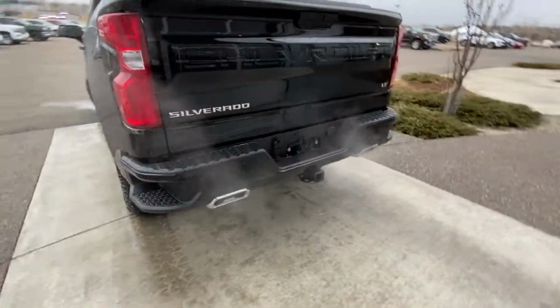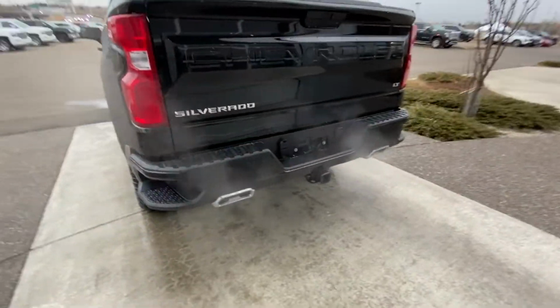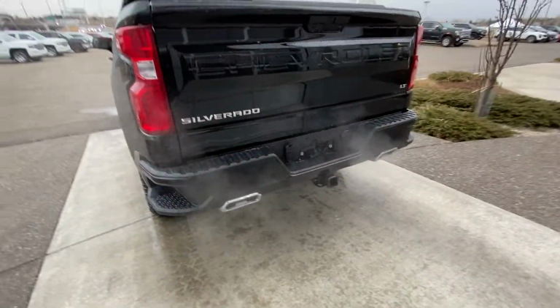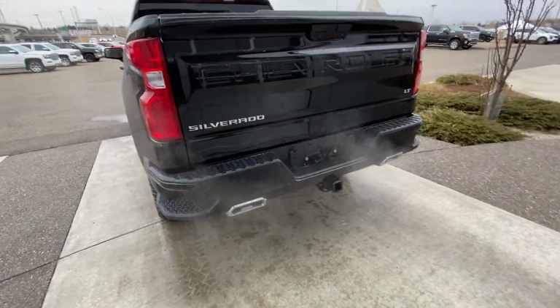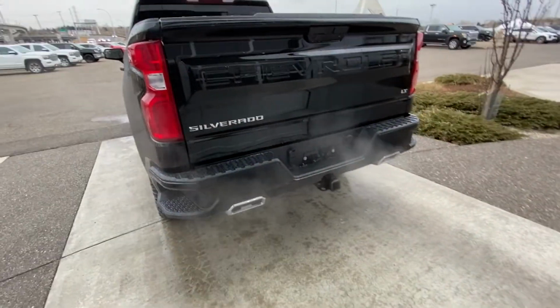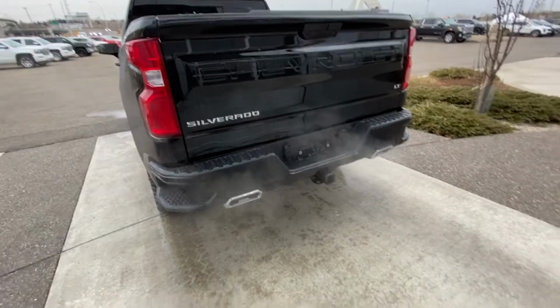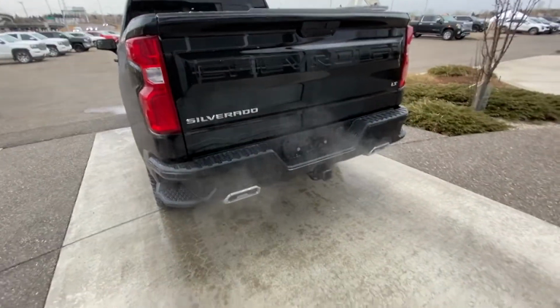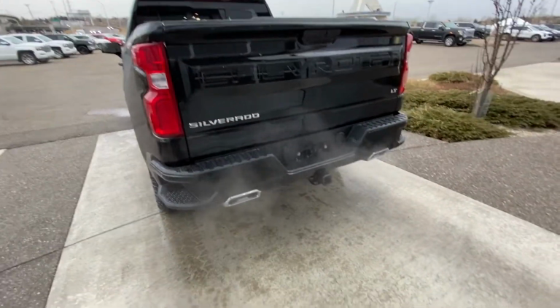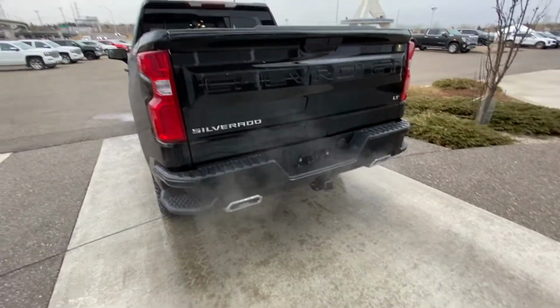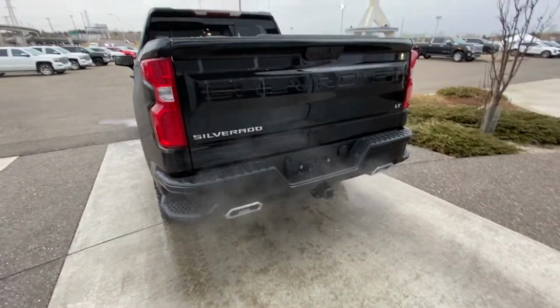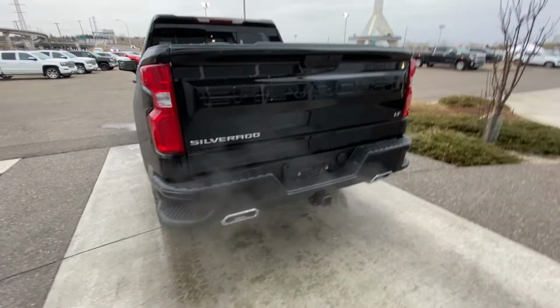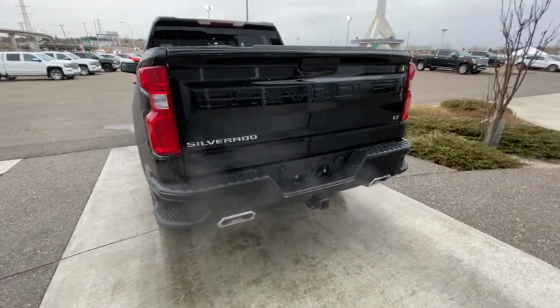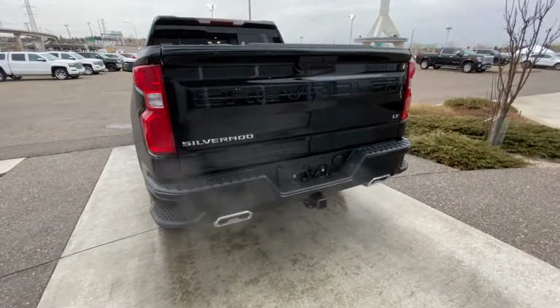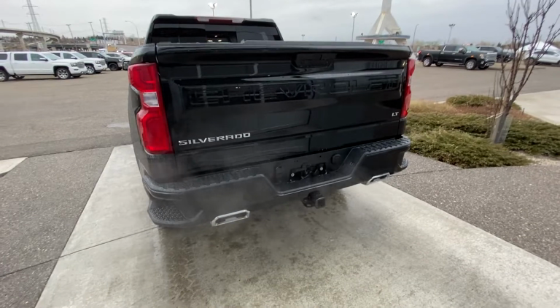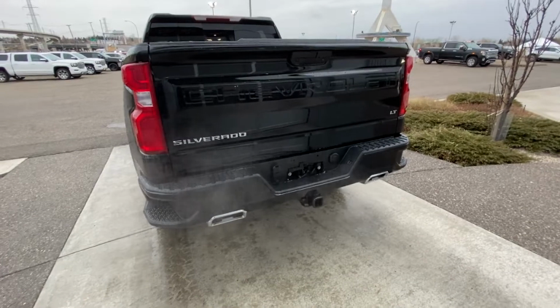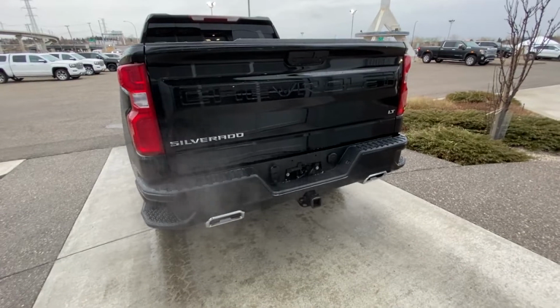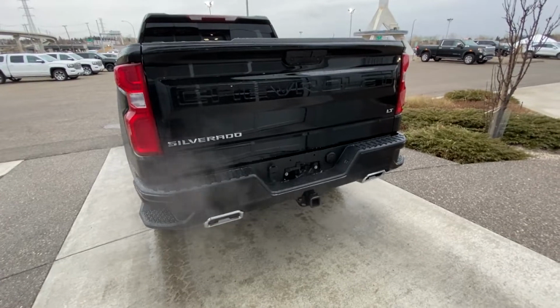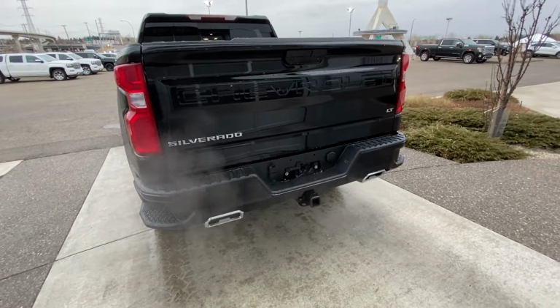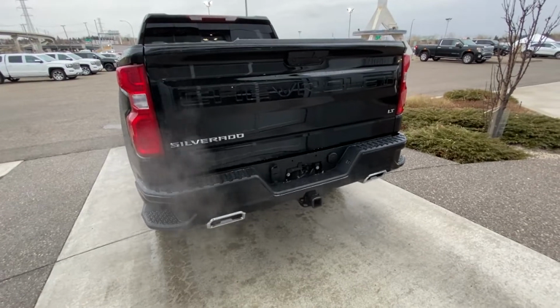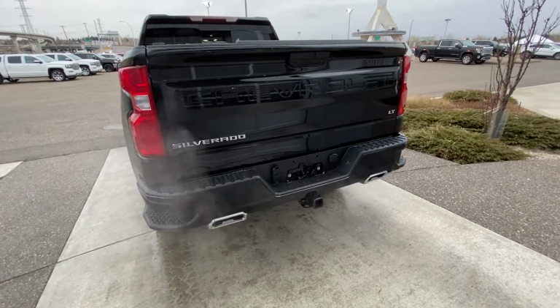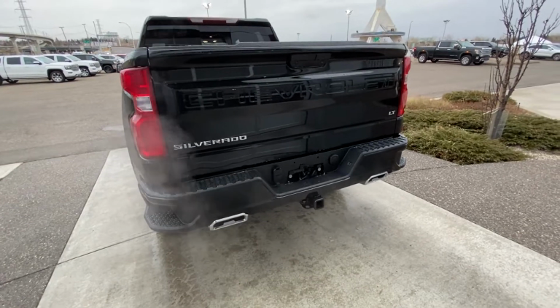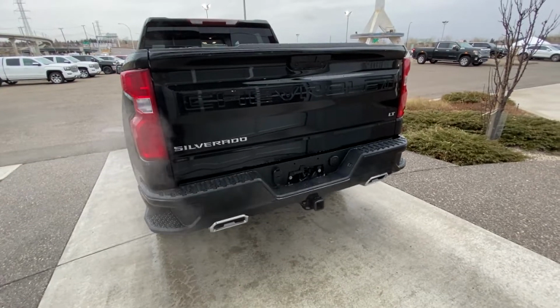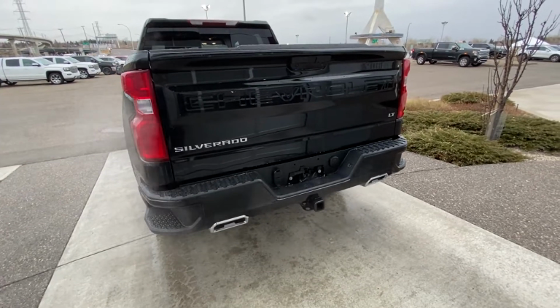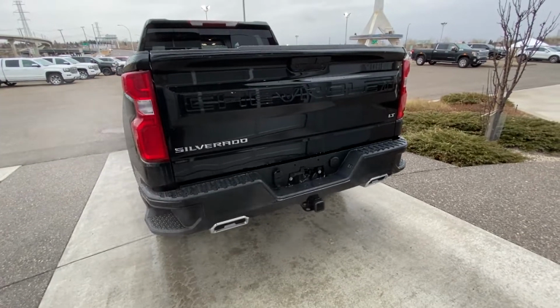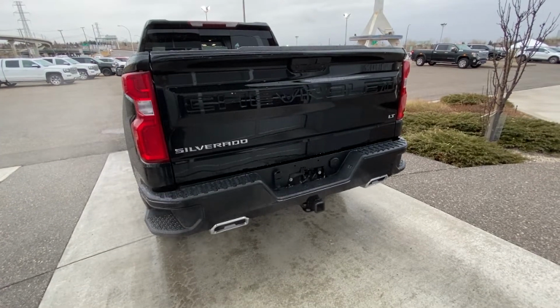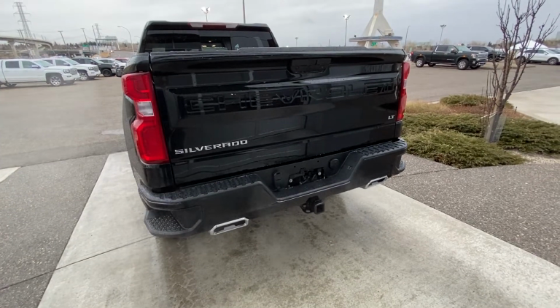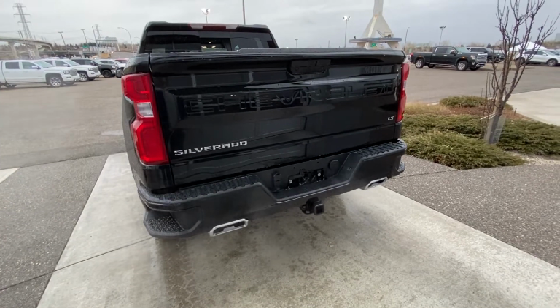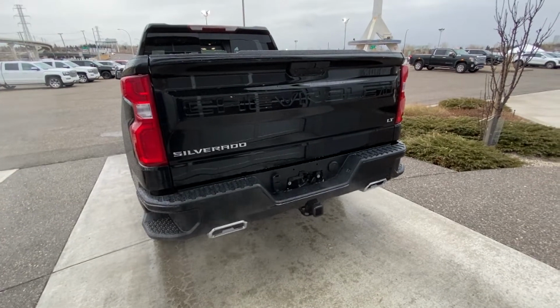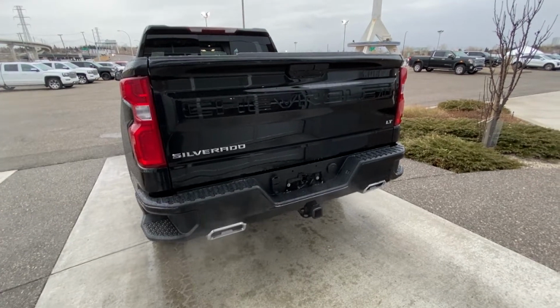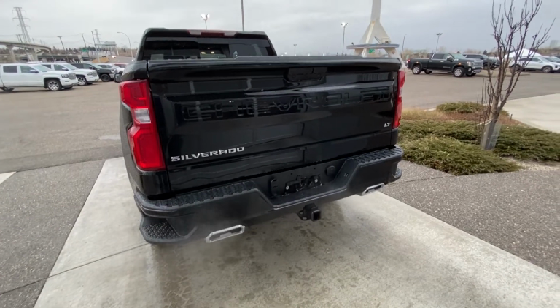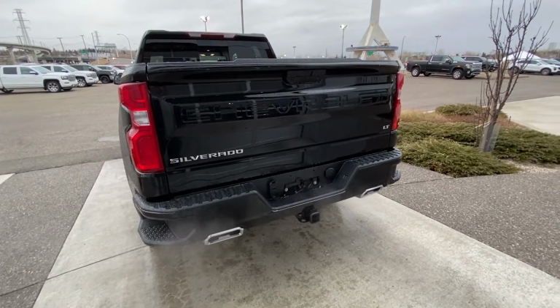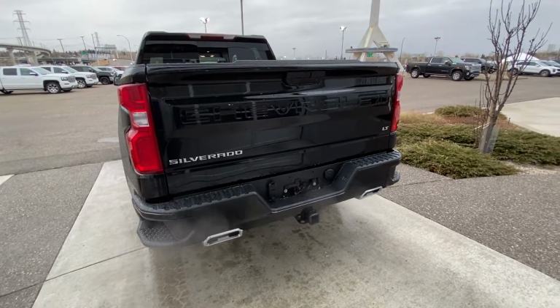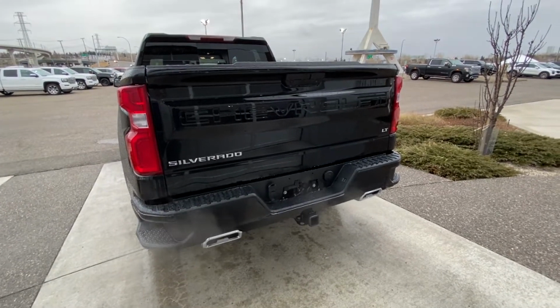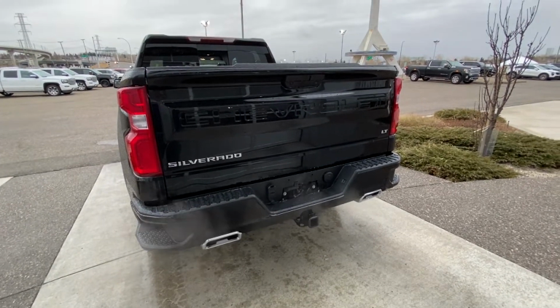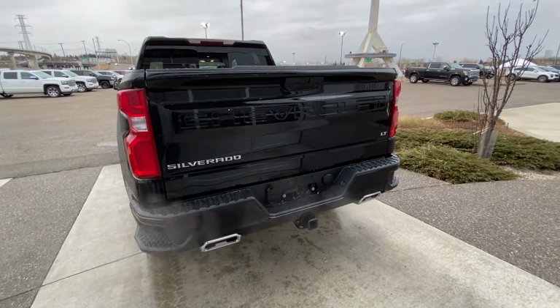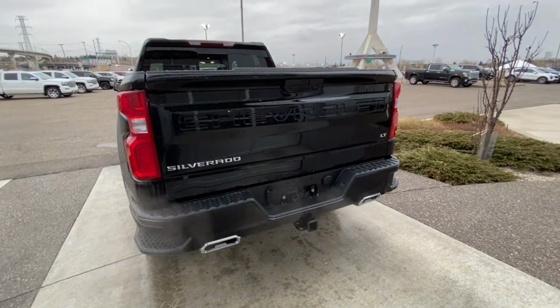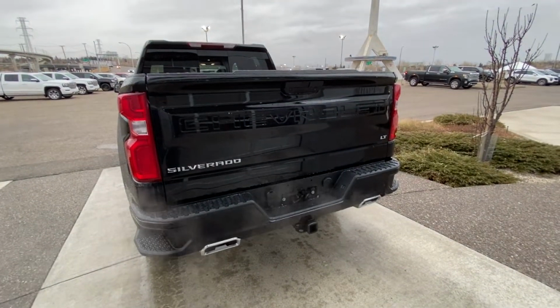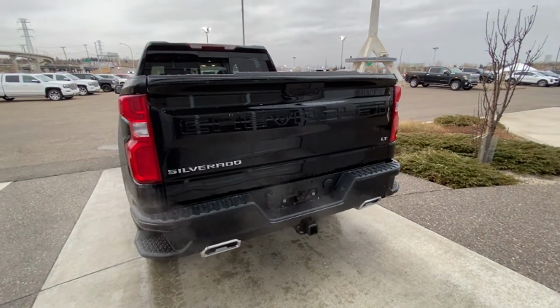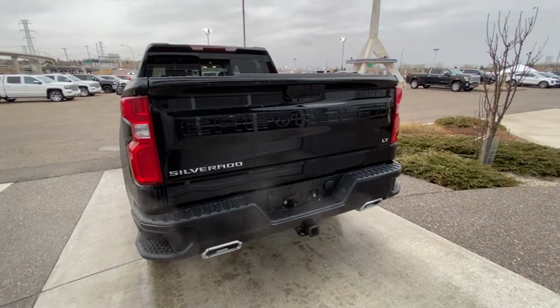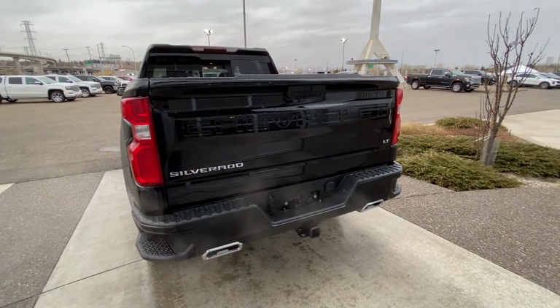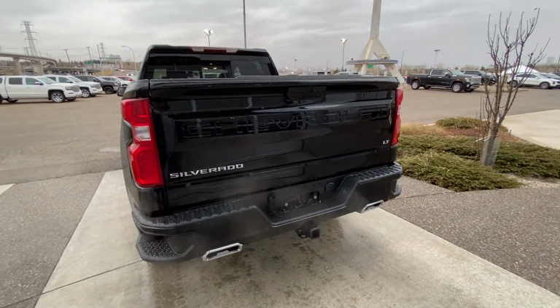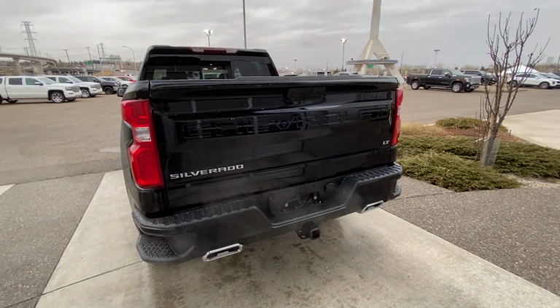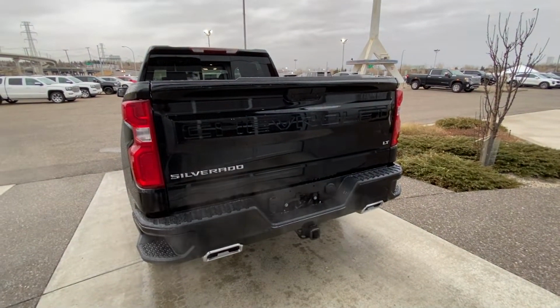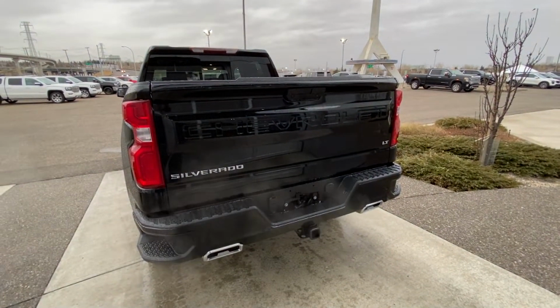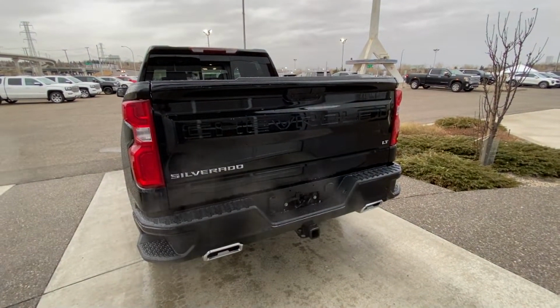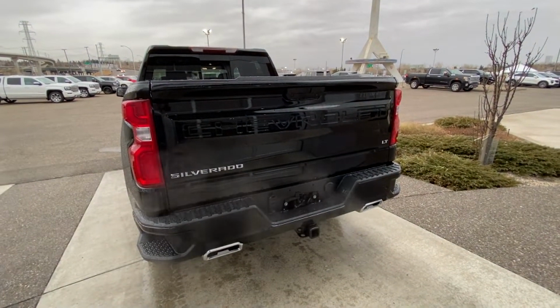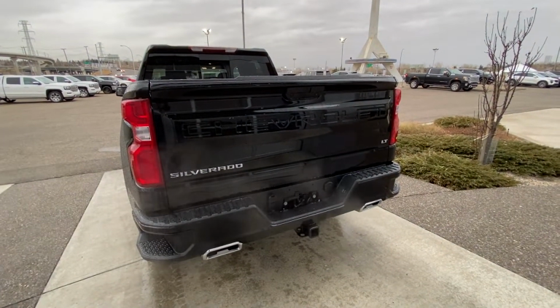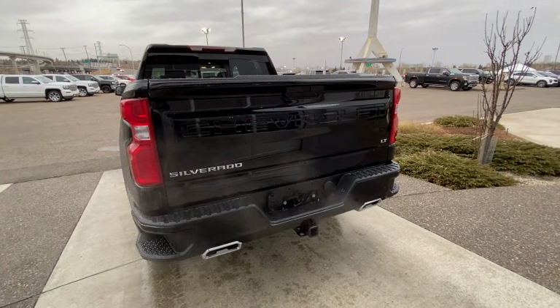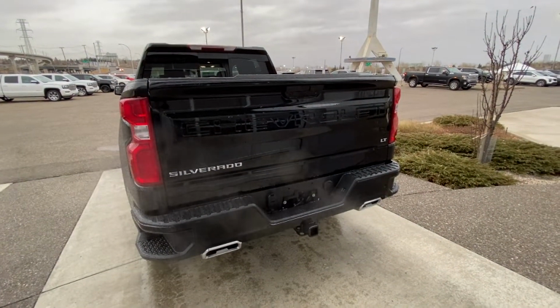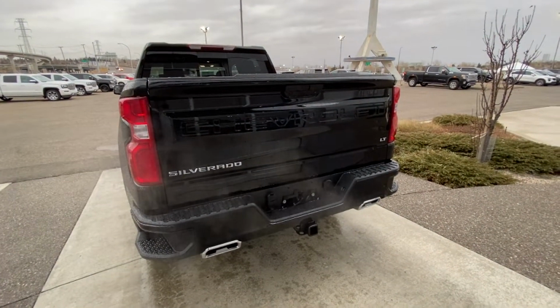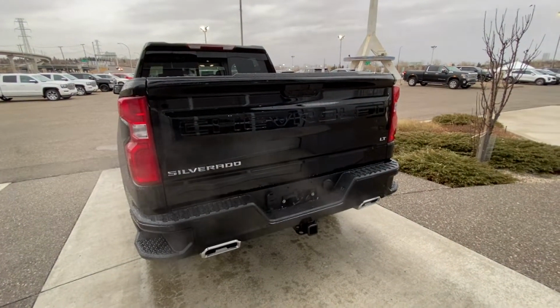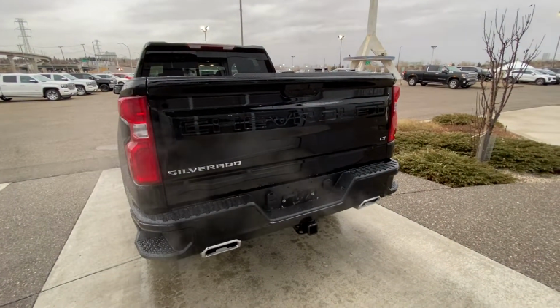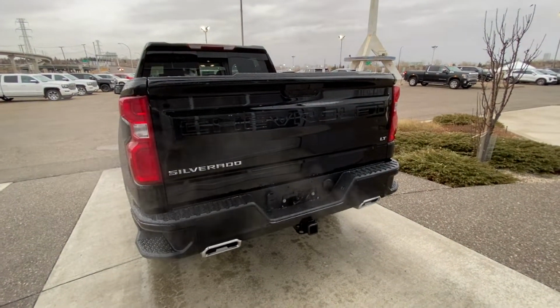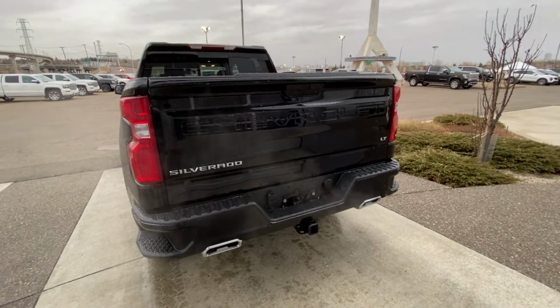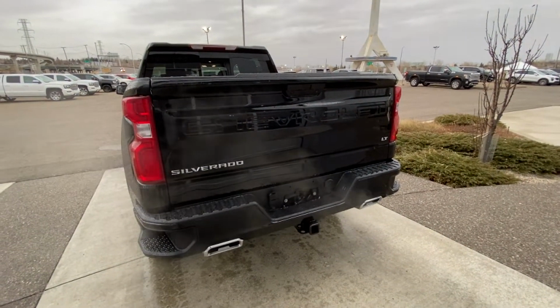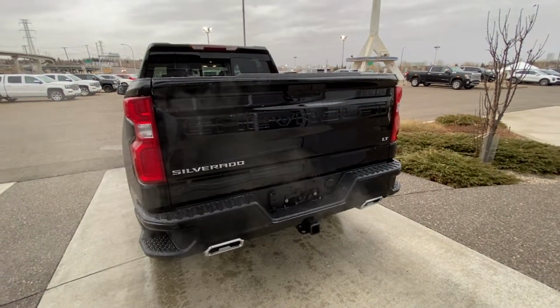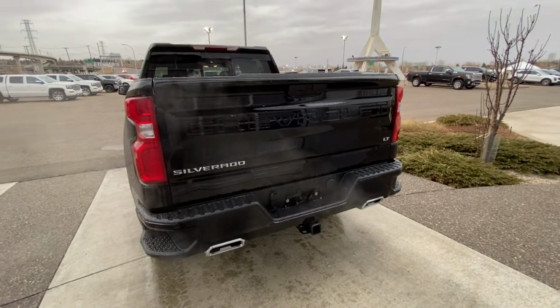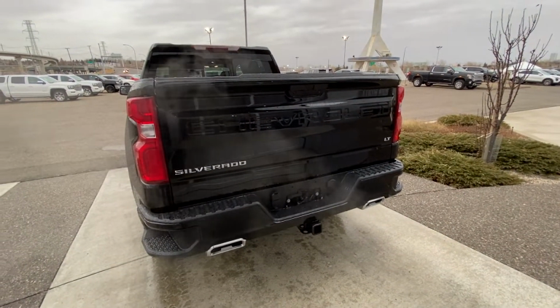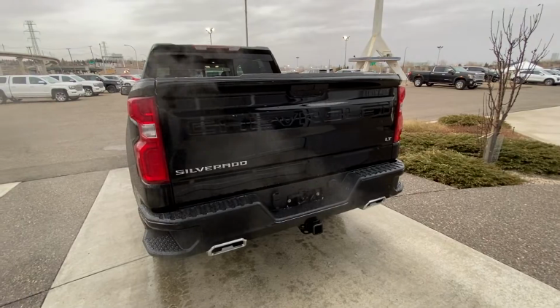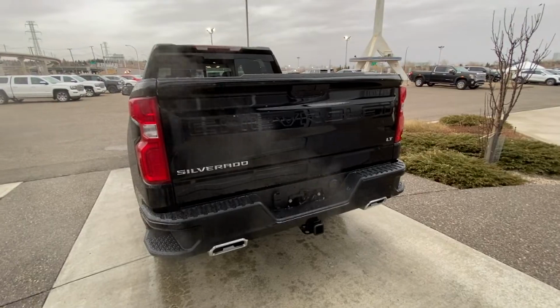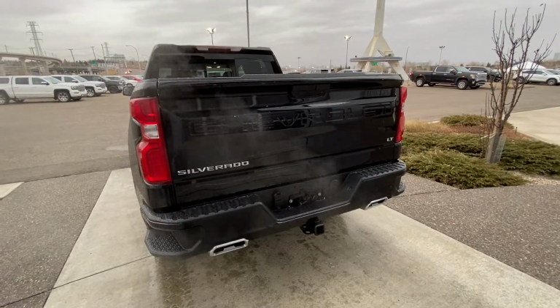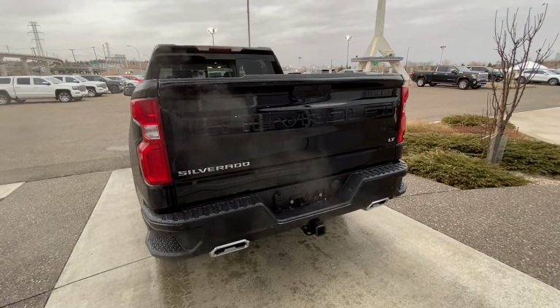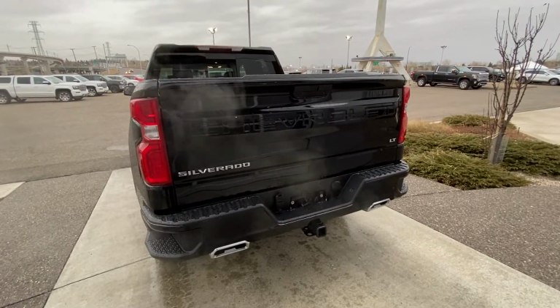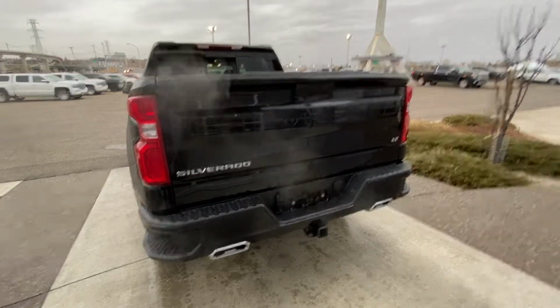At the rear of the truck: dual chrome exhaust tips, trailer tow package, LED brake lights, as well as the easy-open Chevrolet Silverado tailgate.